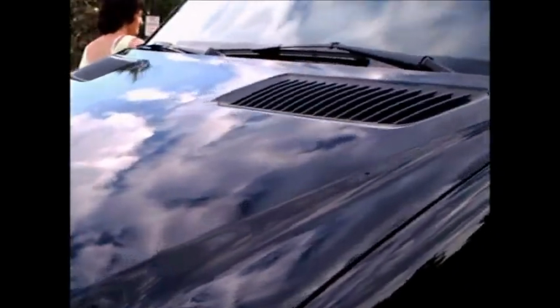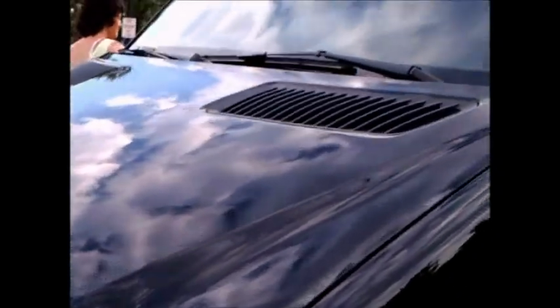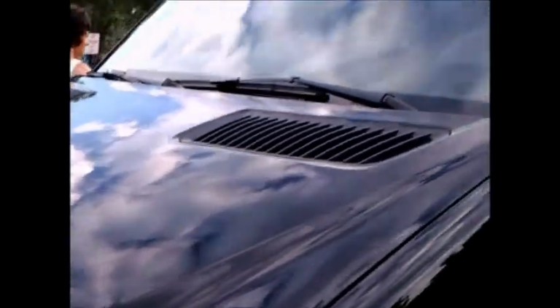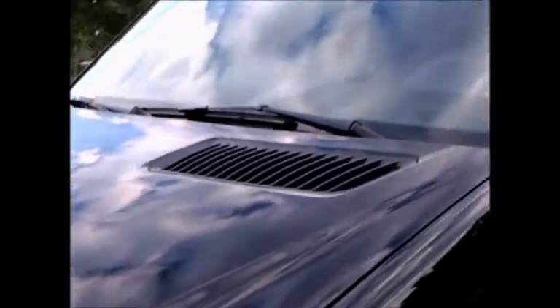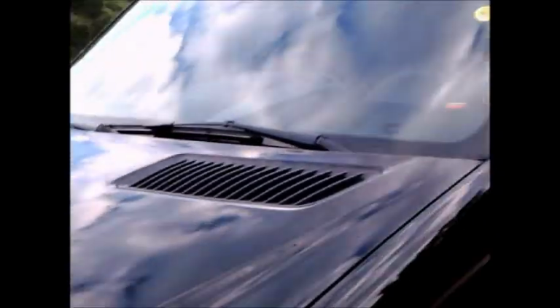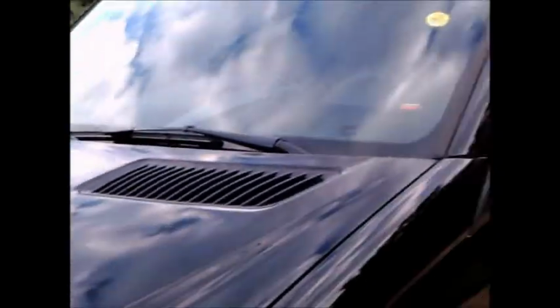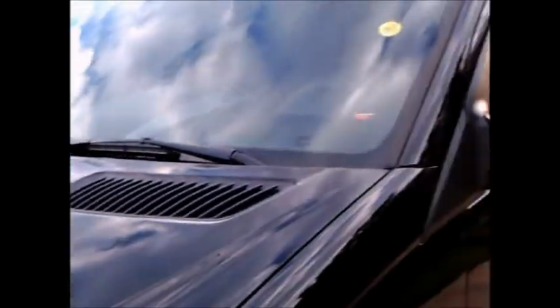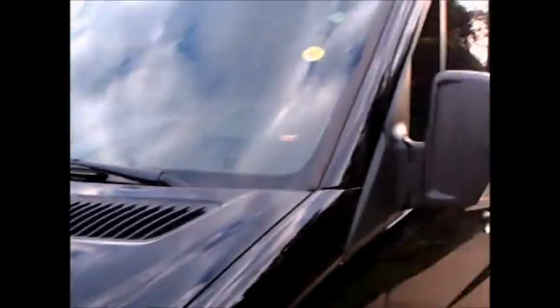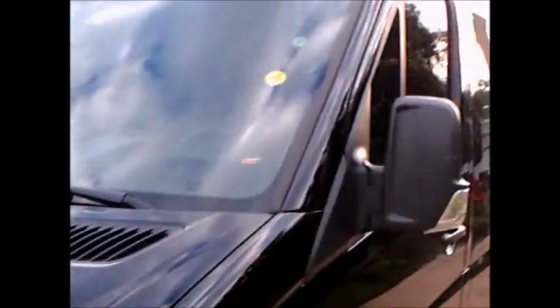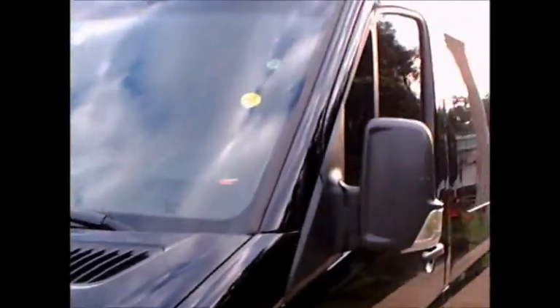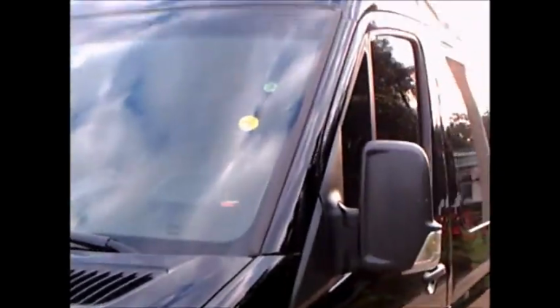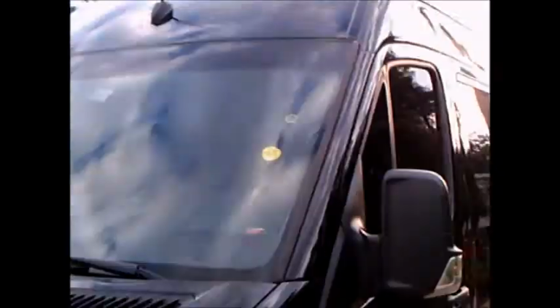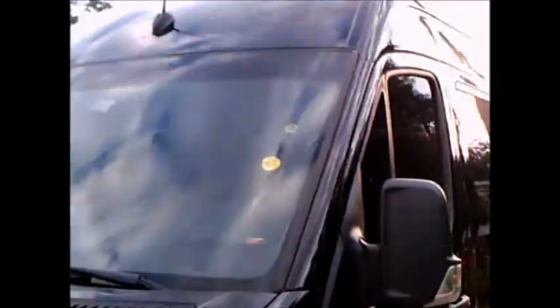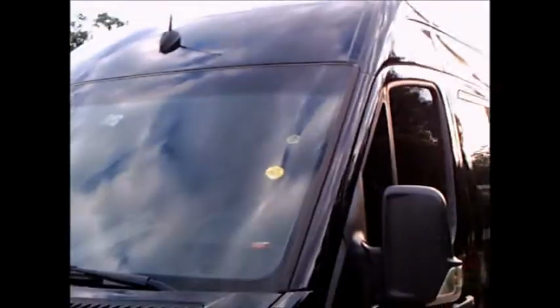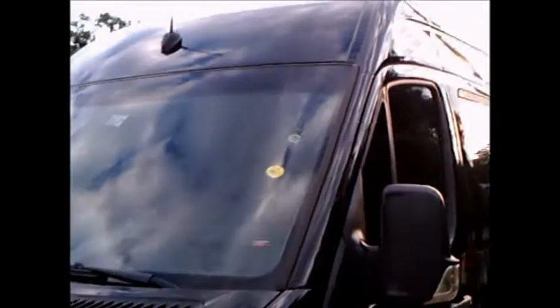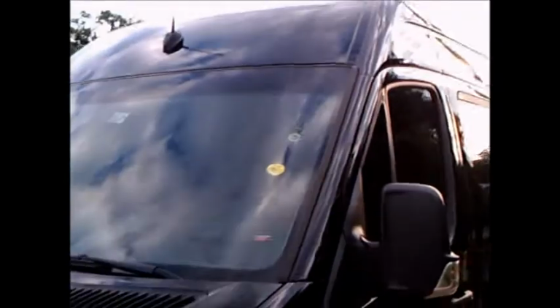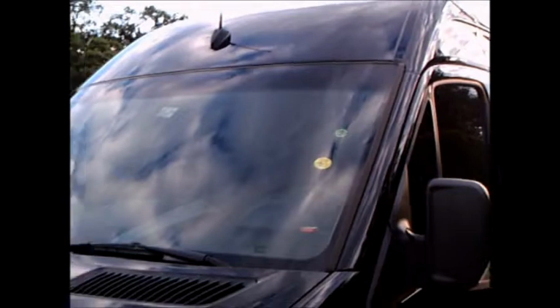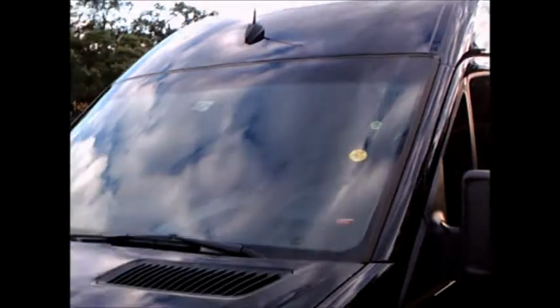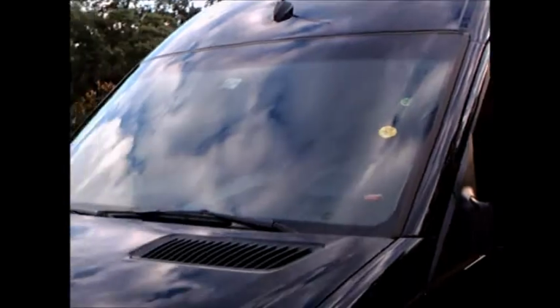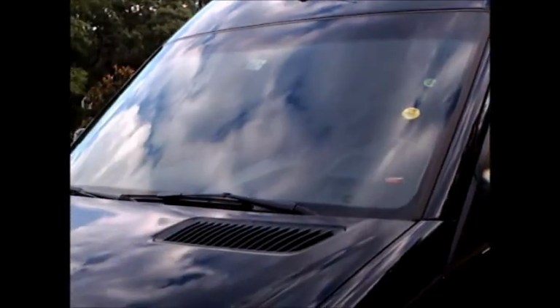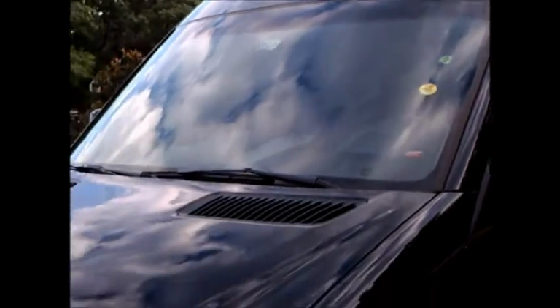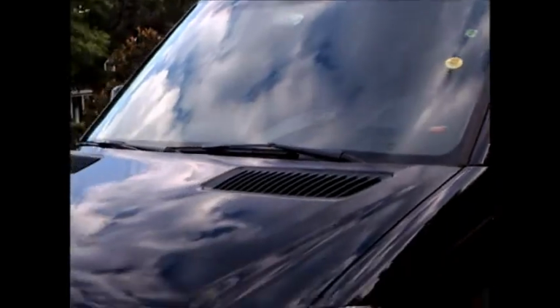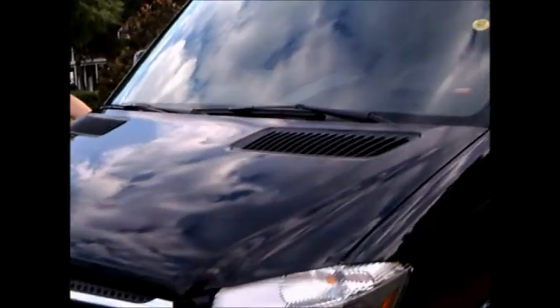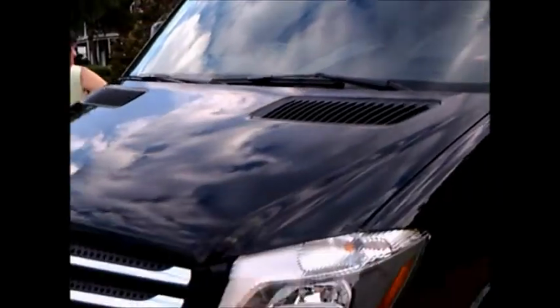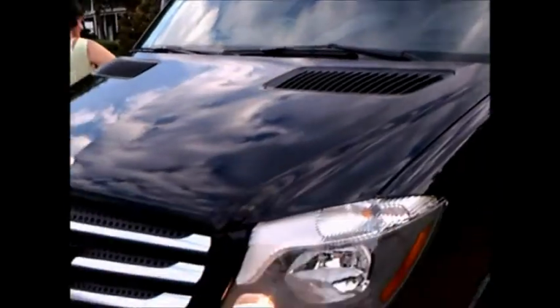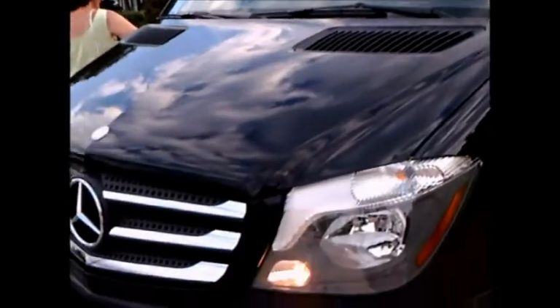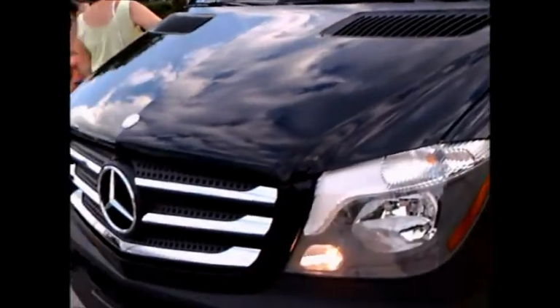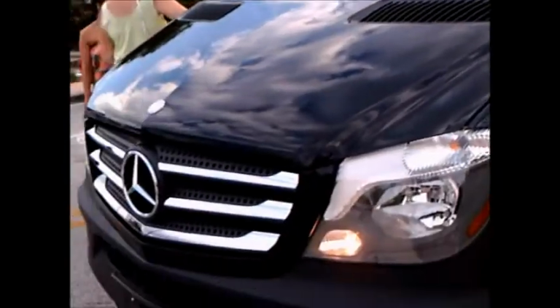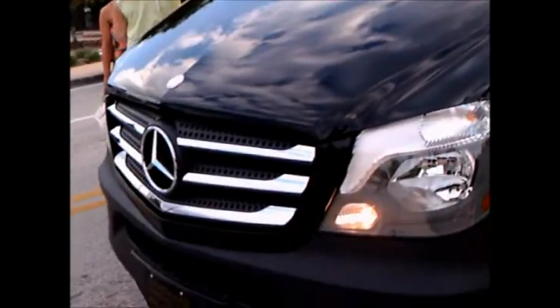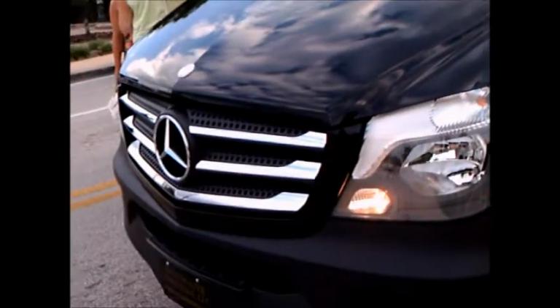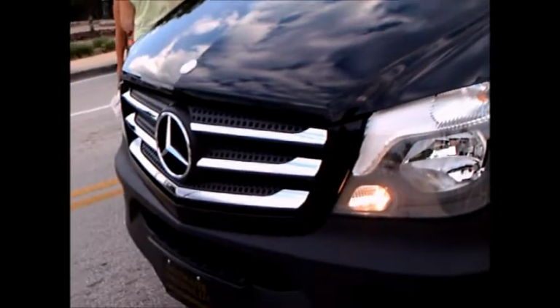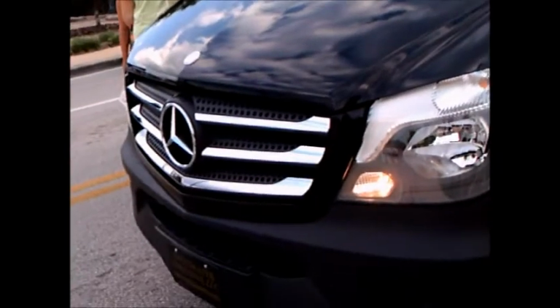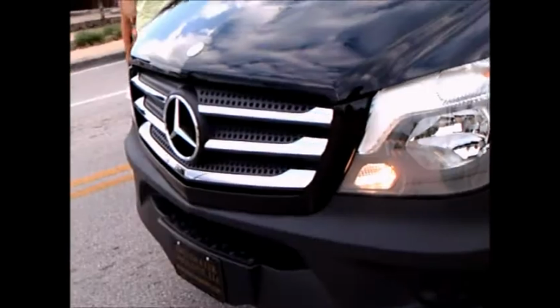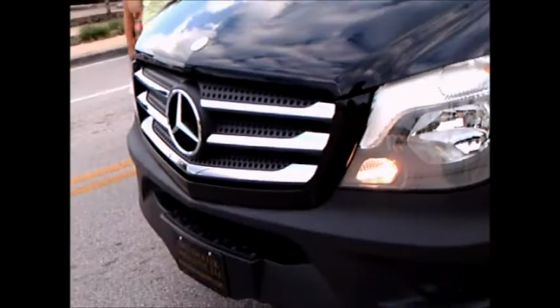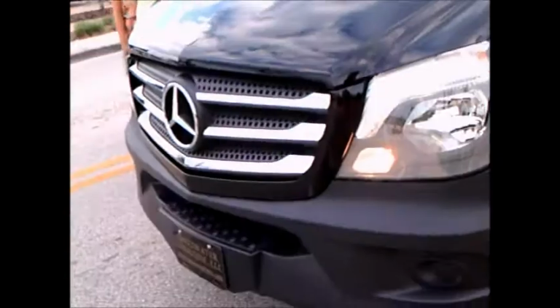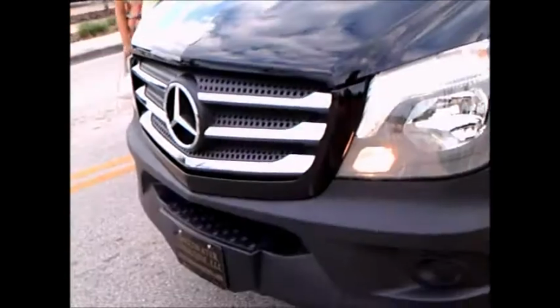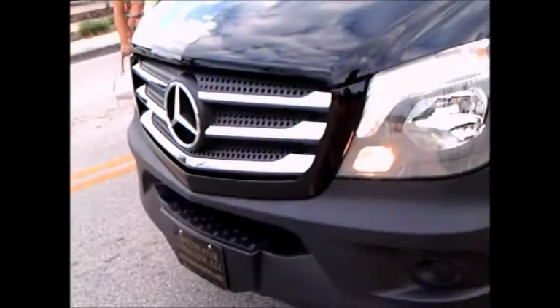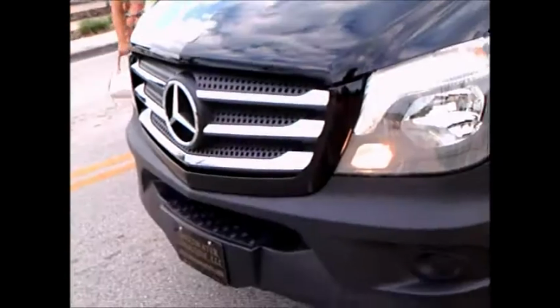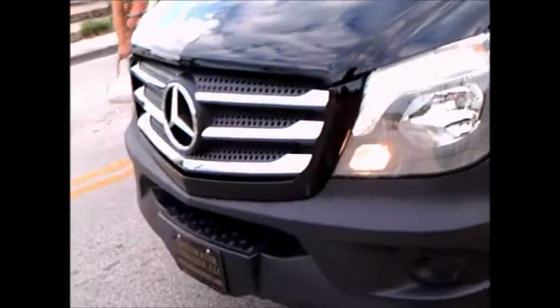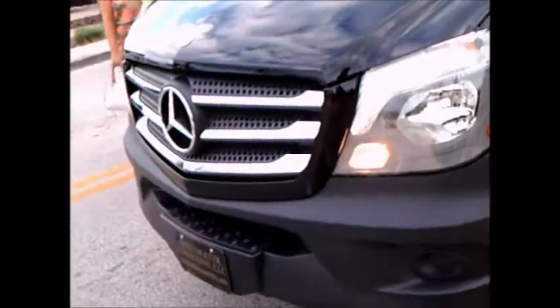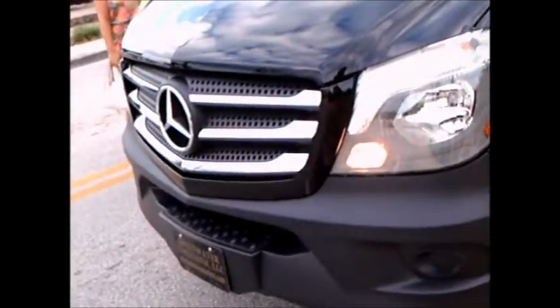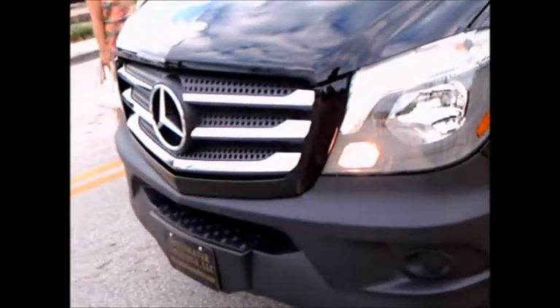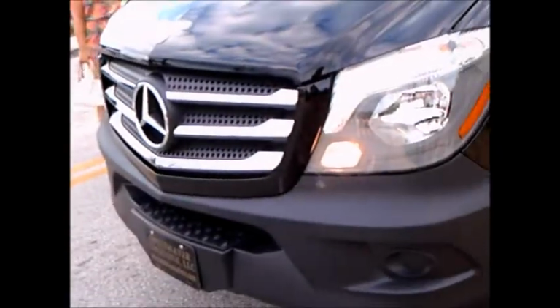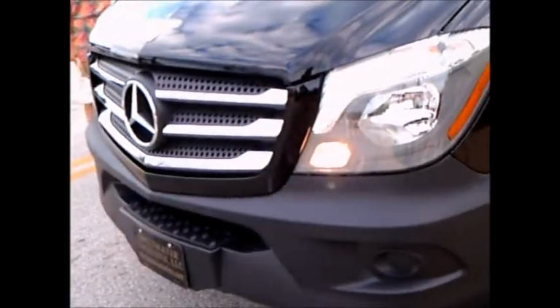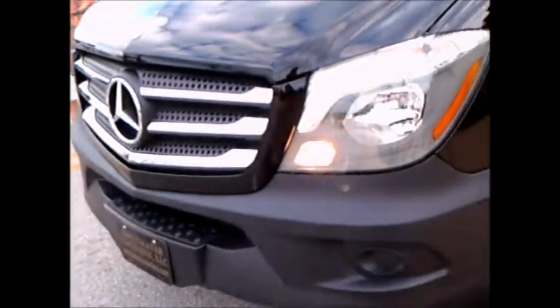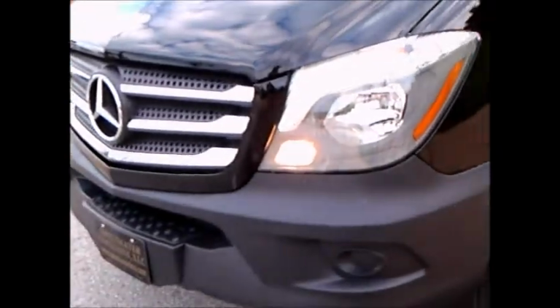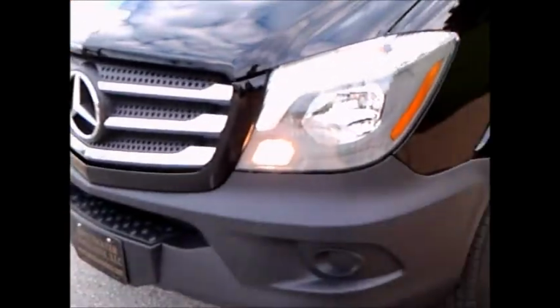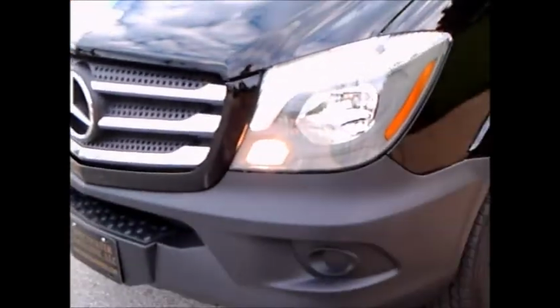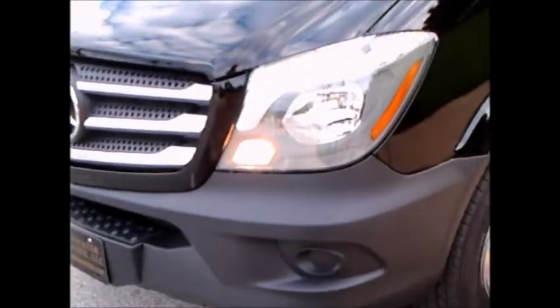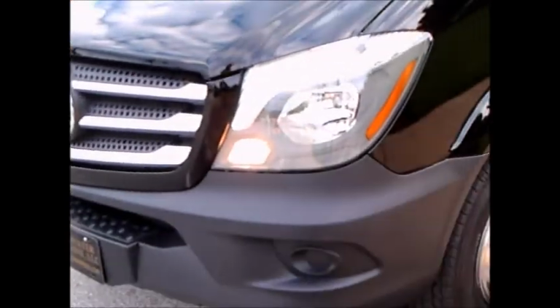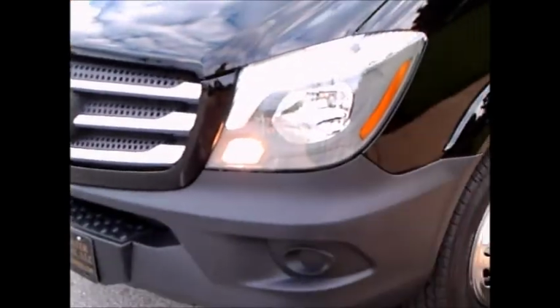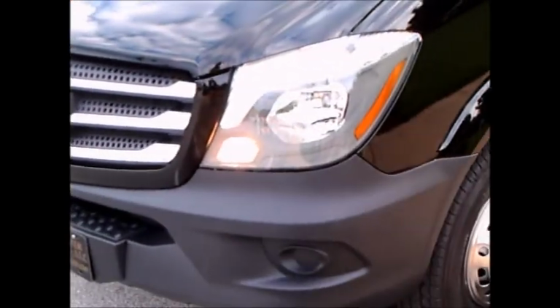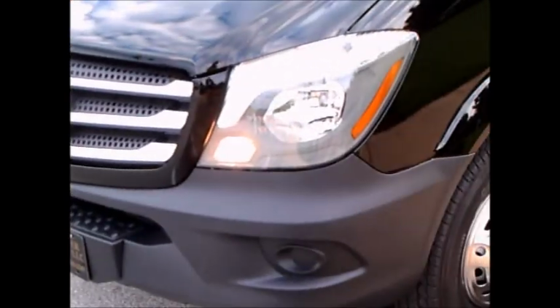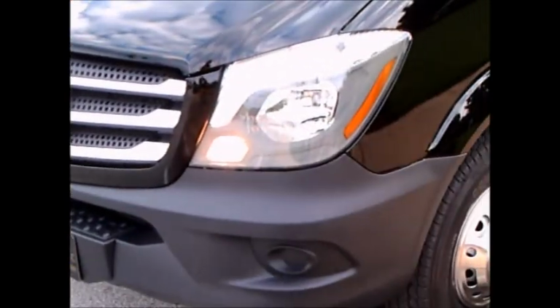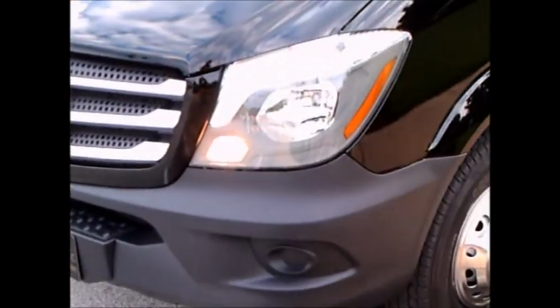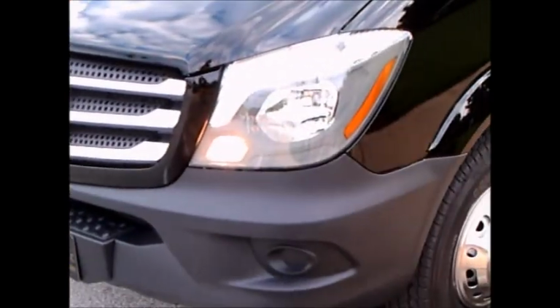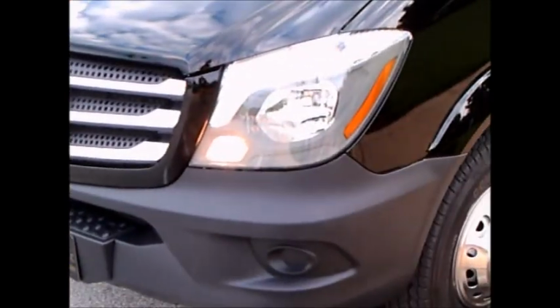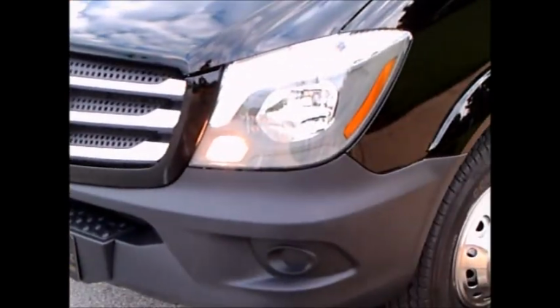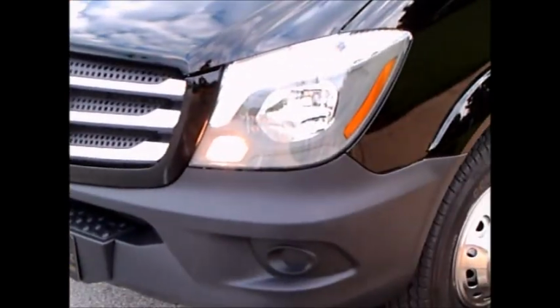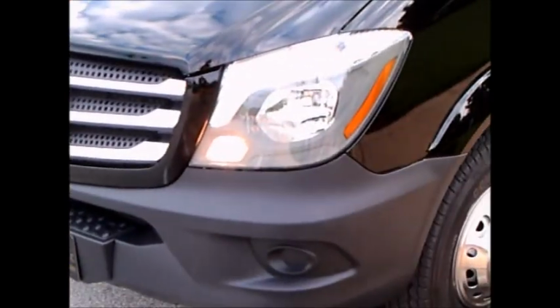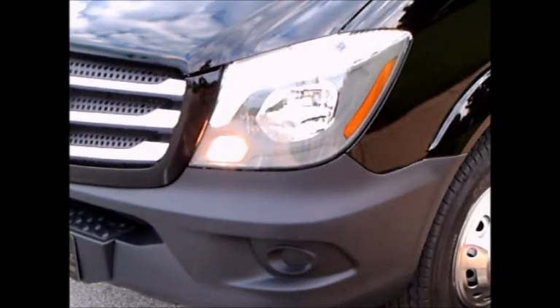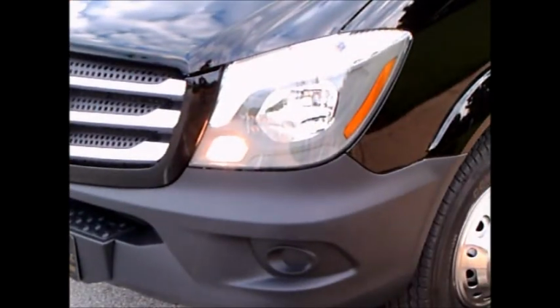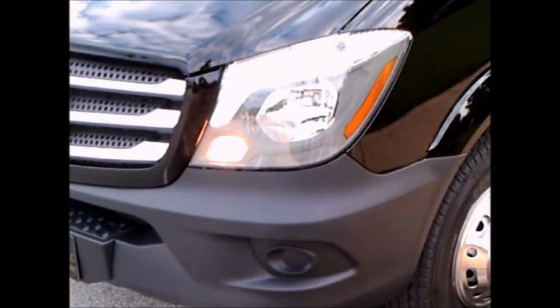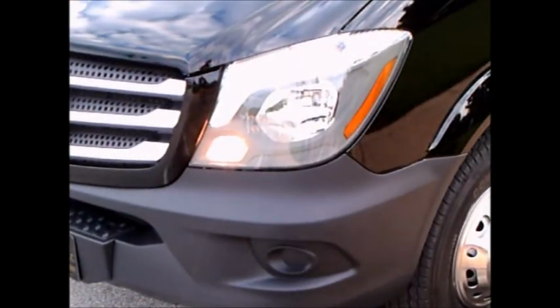Can't see too much in the driver's compartment. There's the intake for the engine.